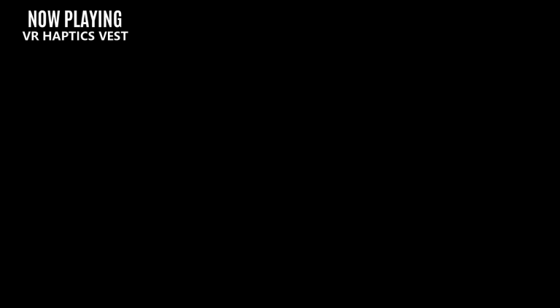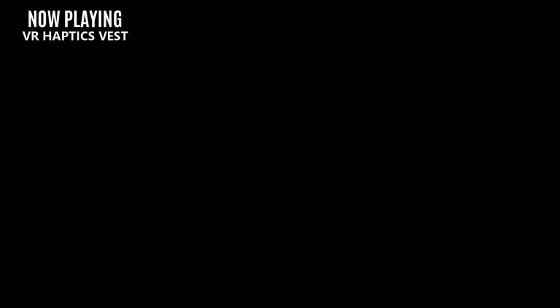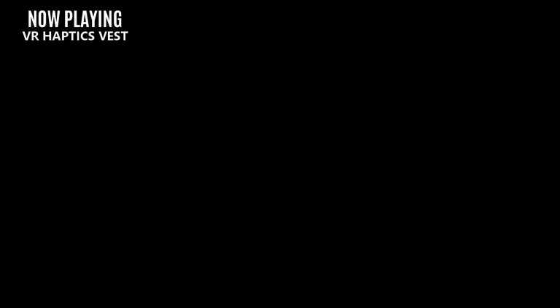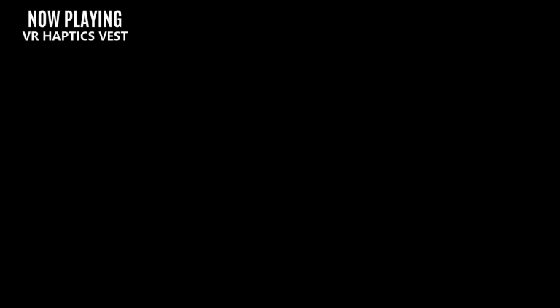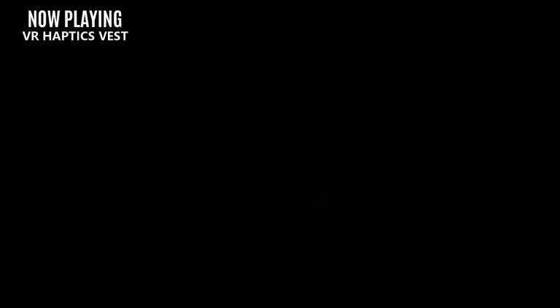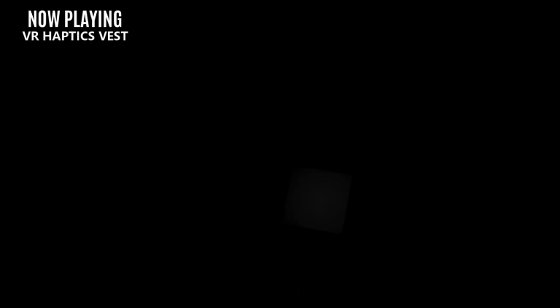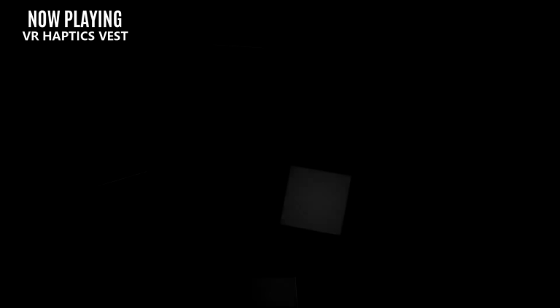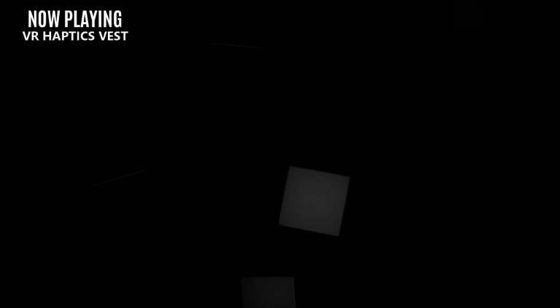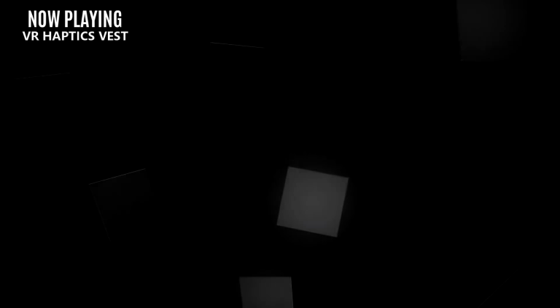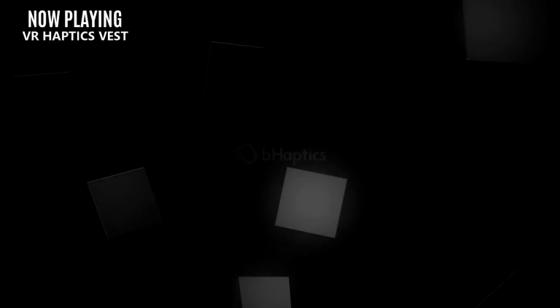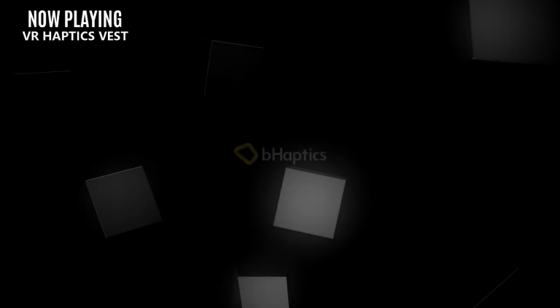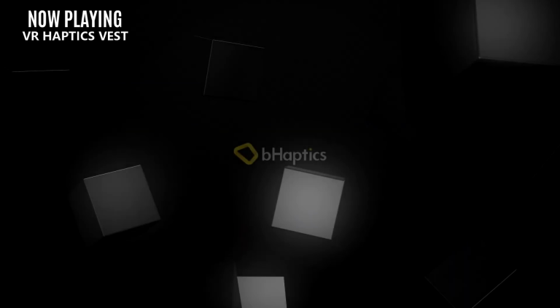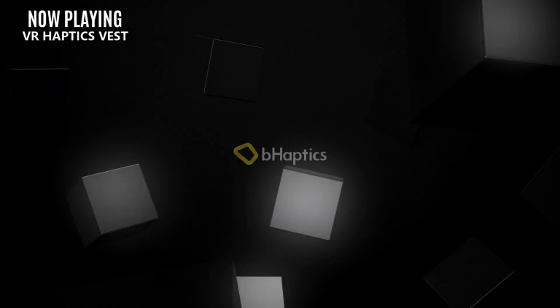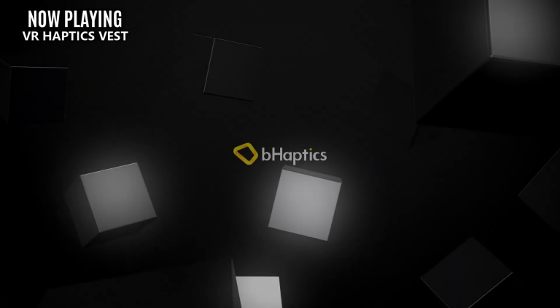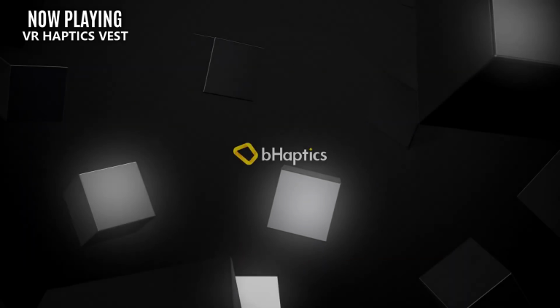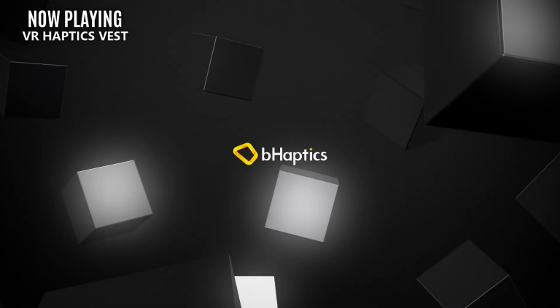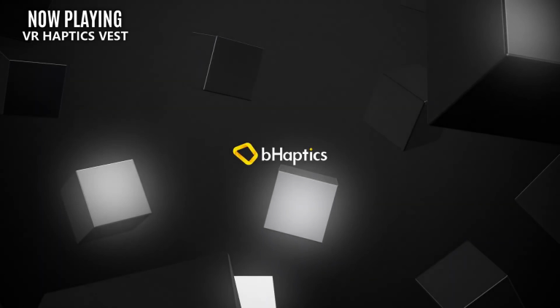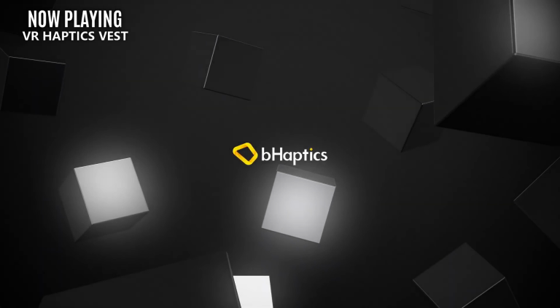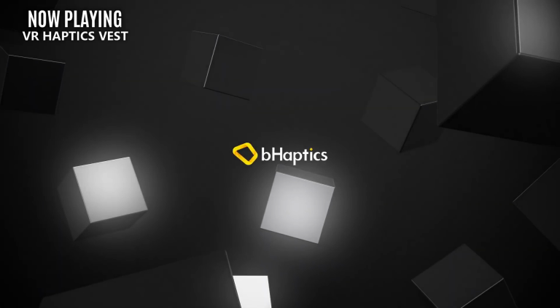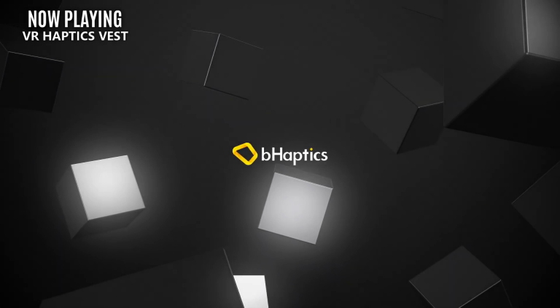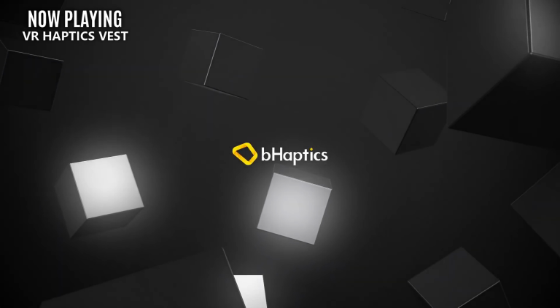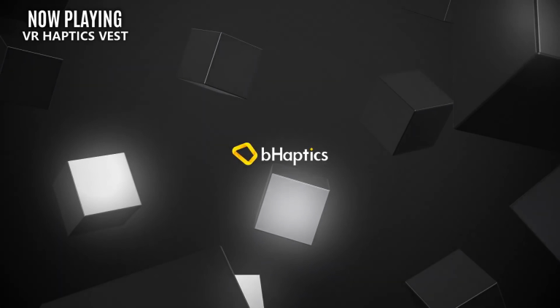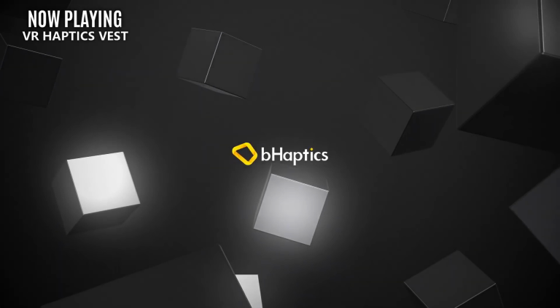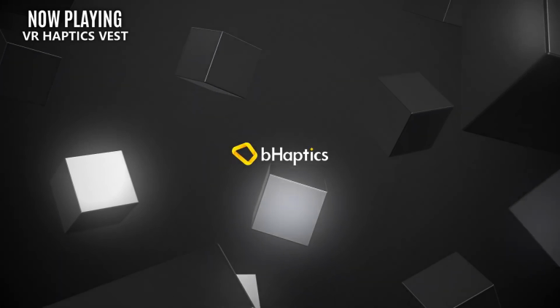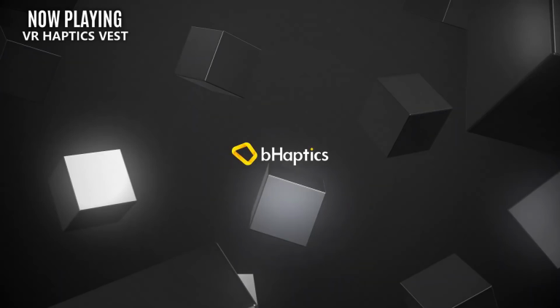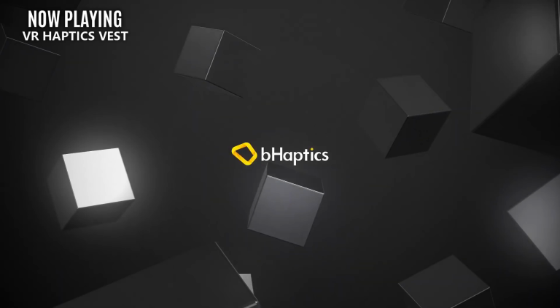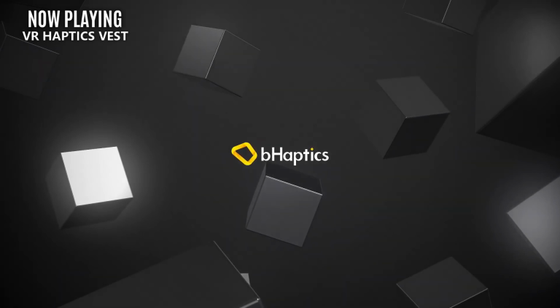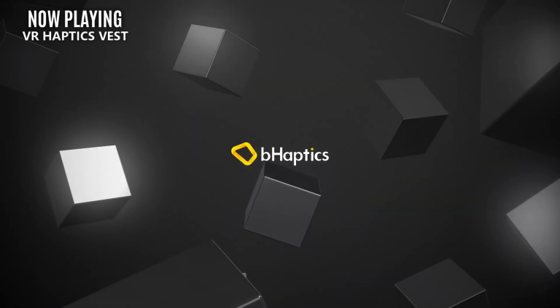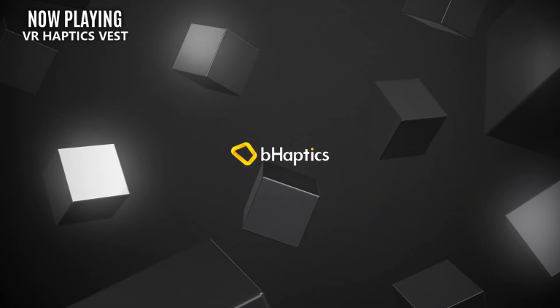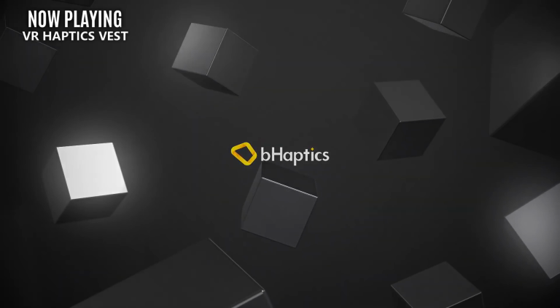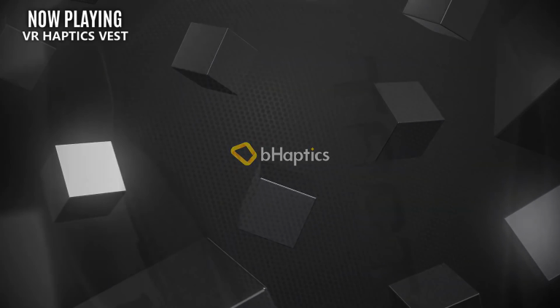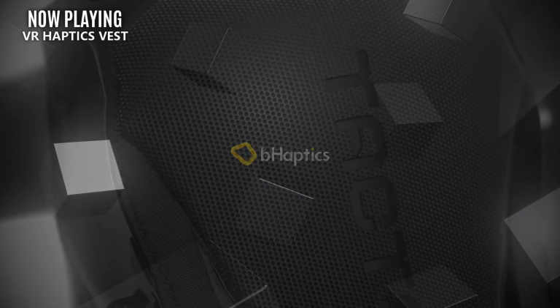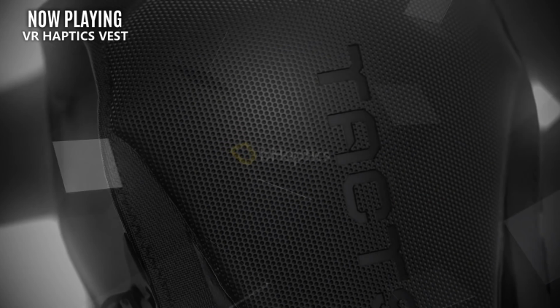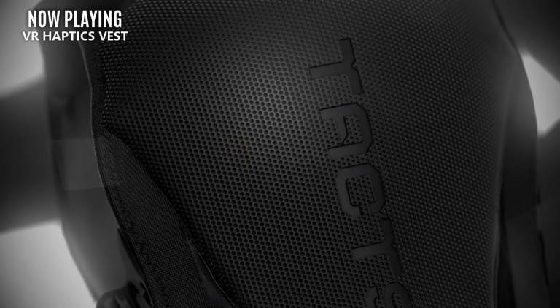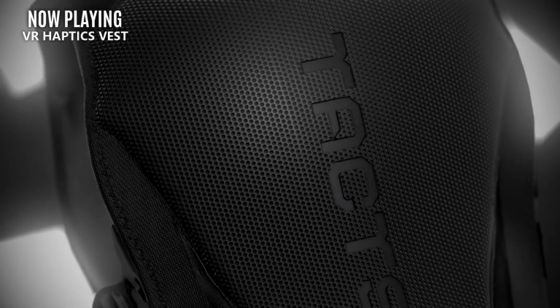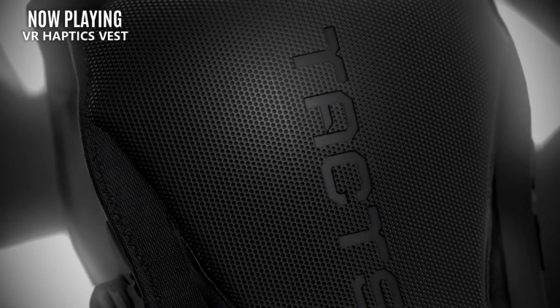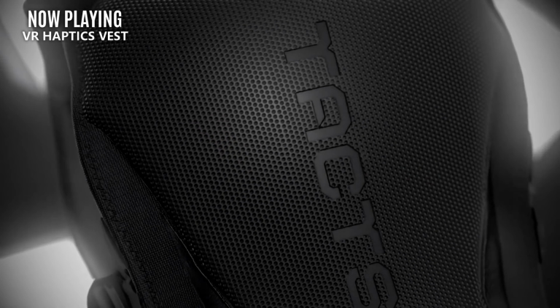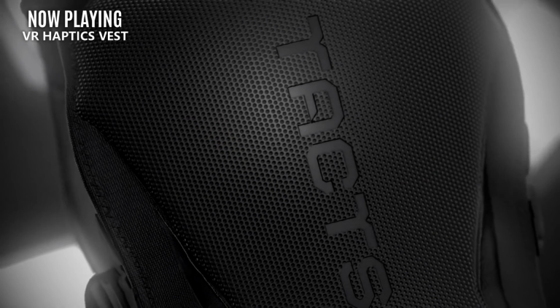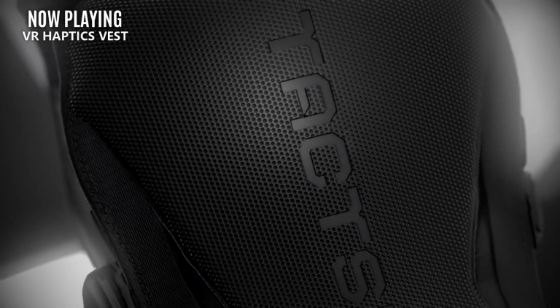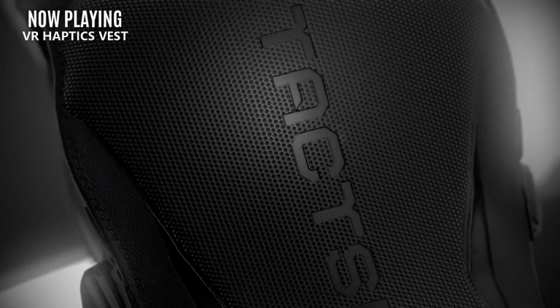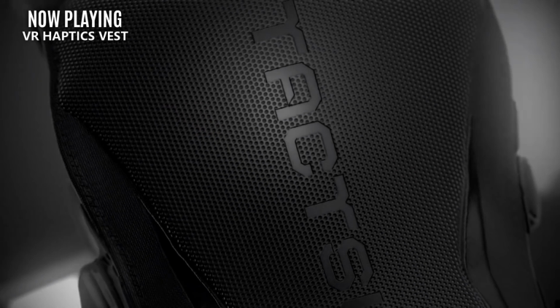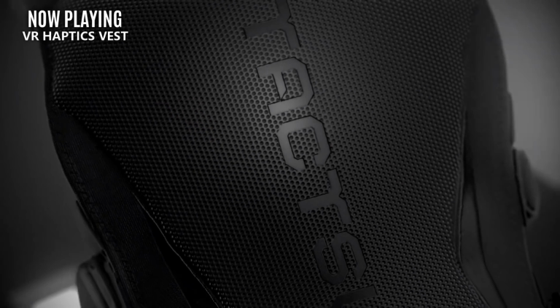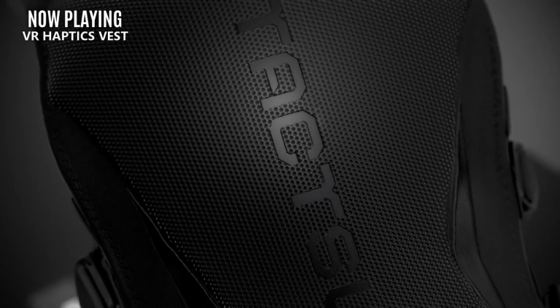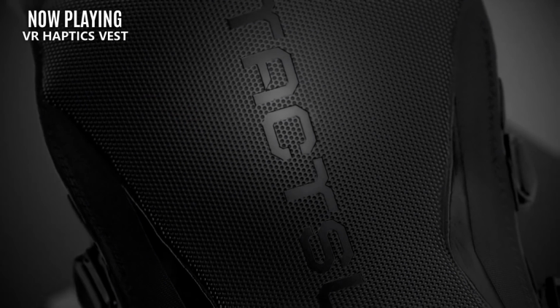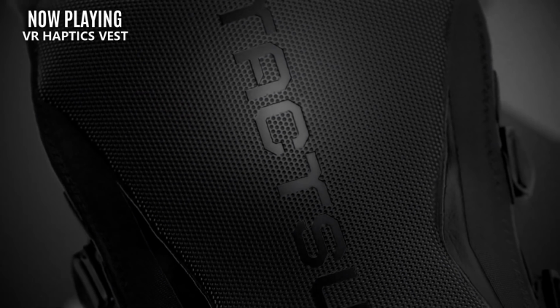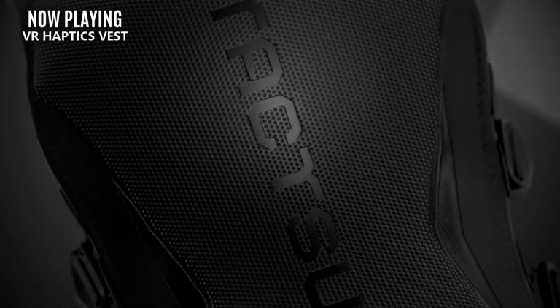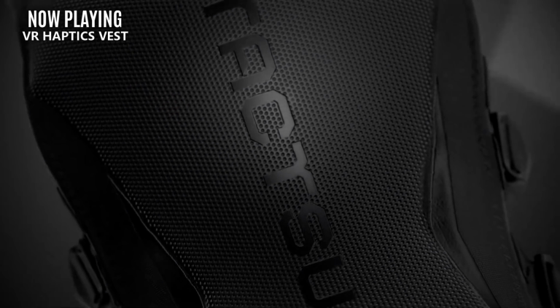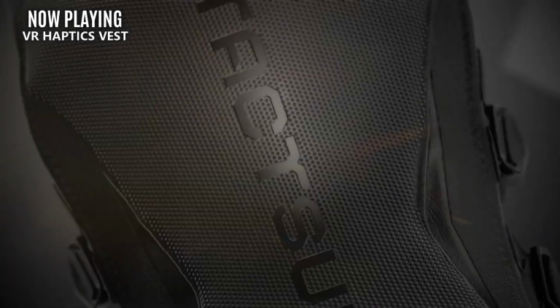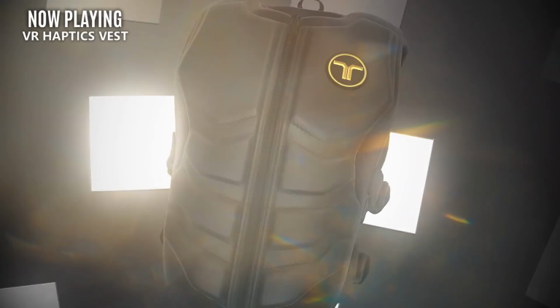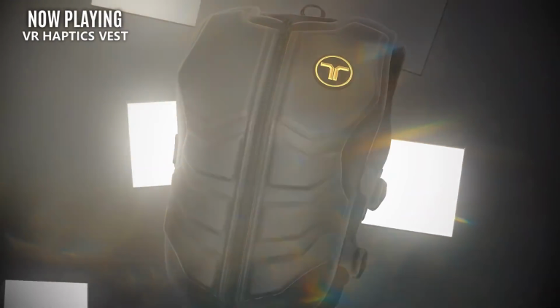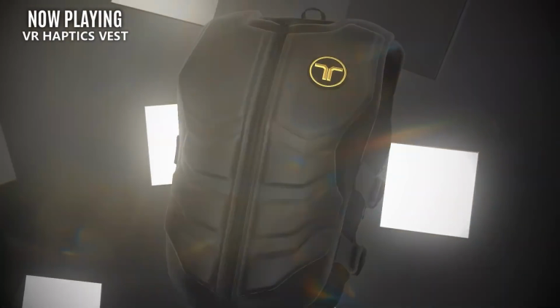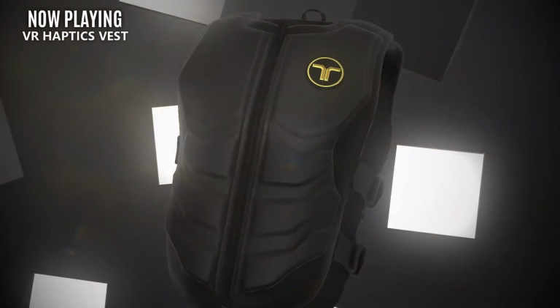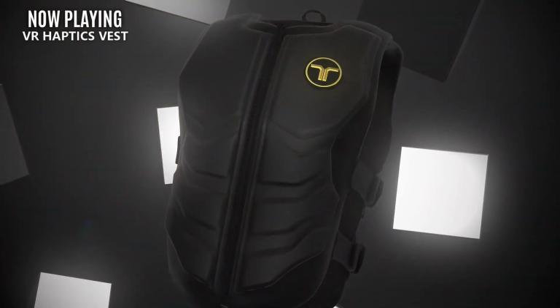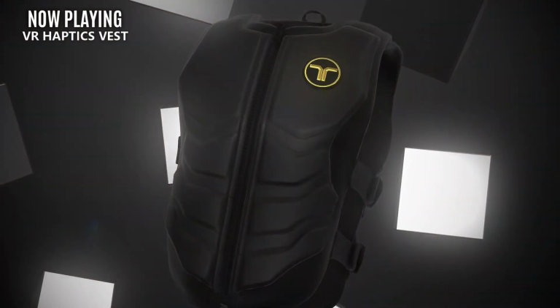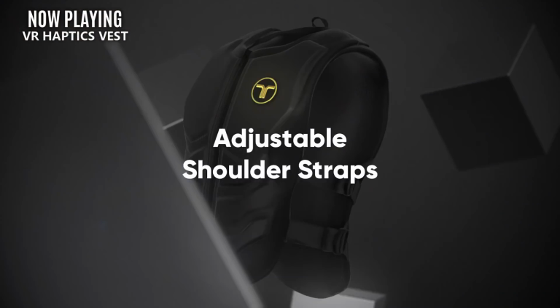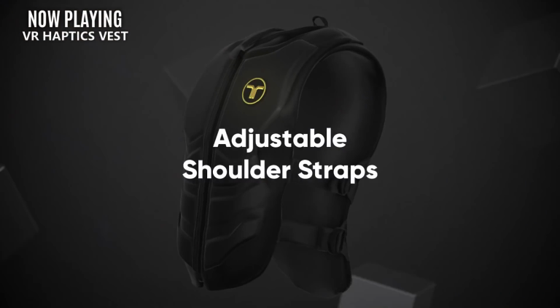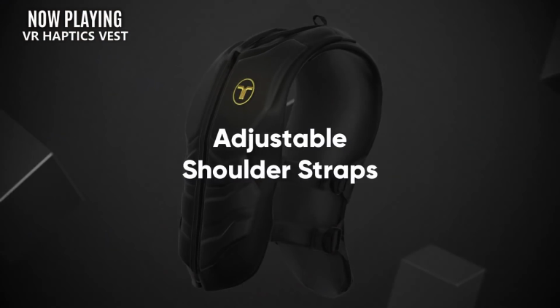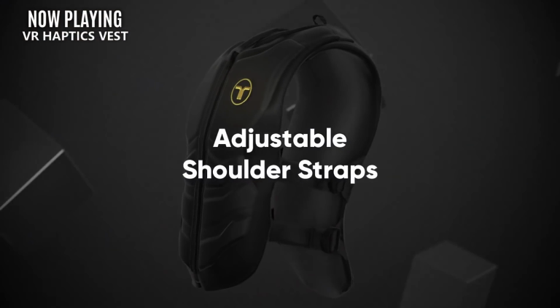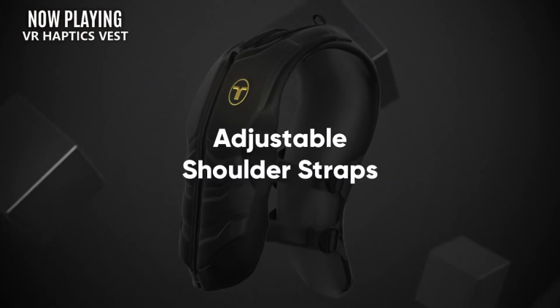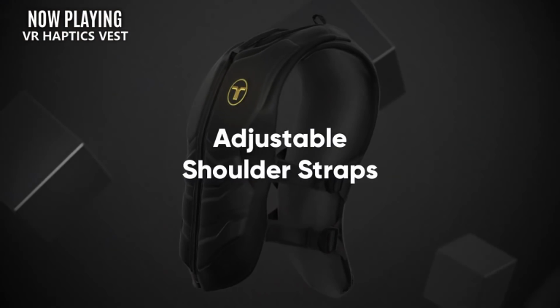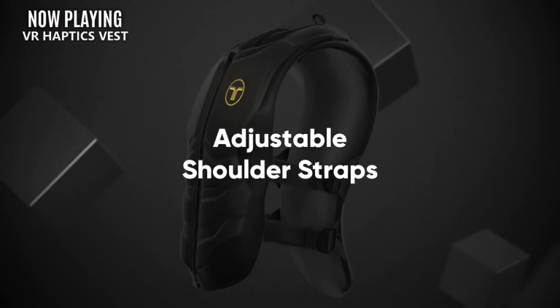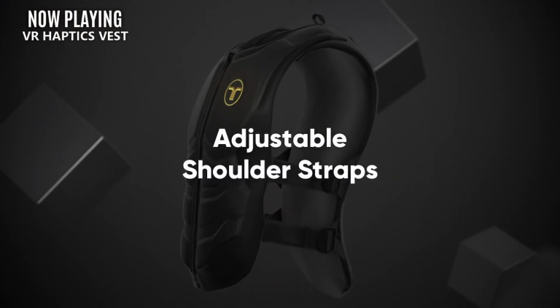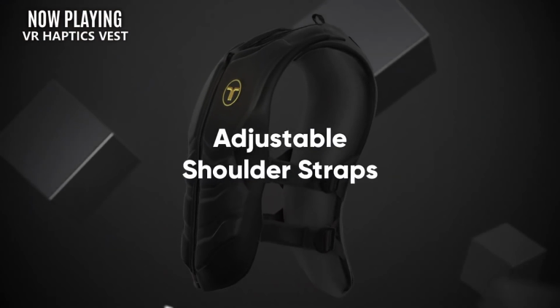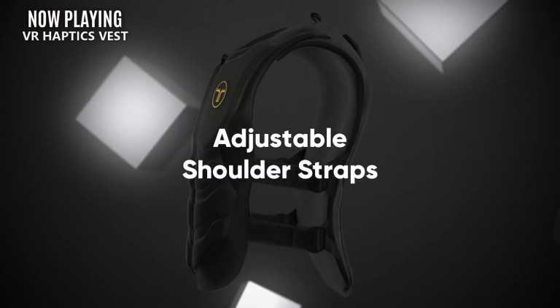We're going to order this video from items that you might want but don't really need, all the way down to items that currently have no place at all in VR.